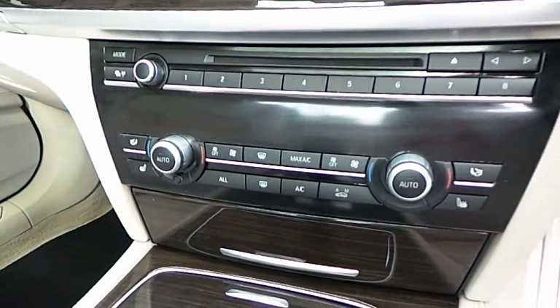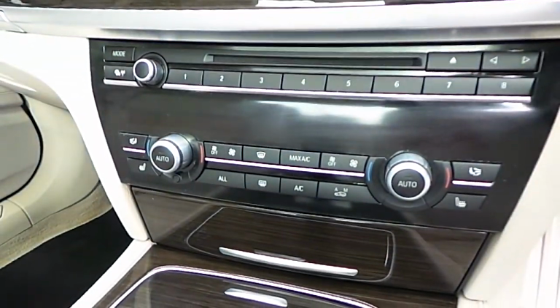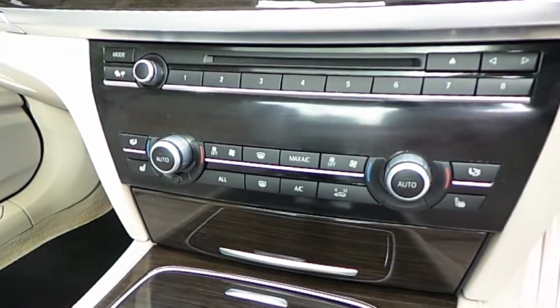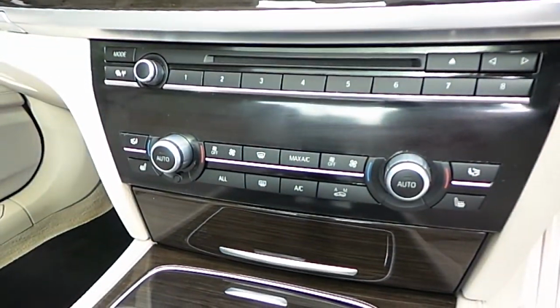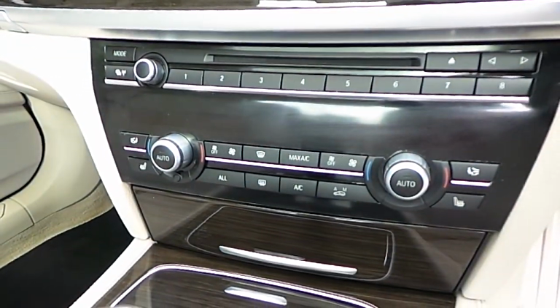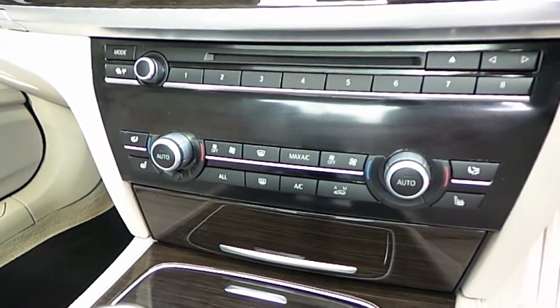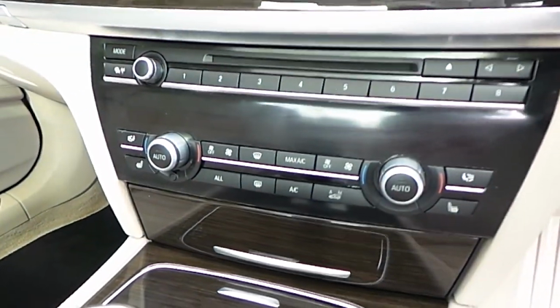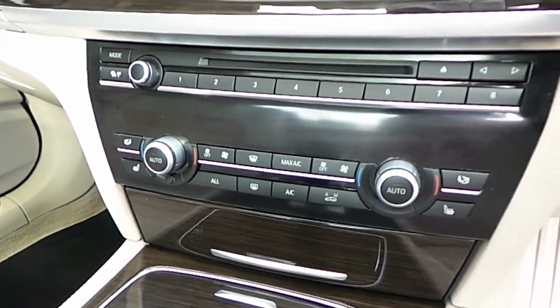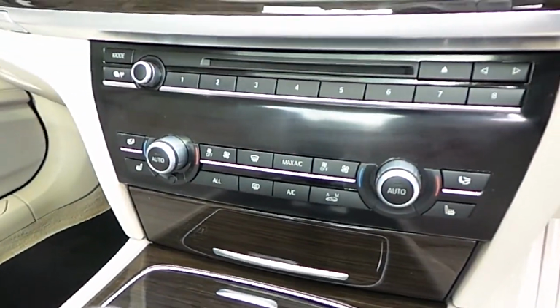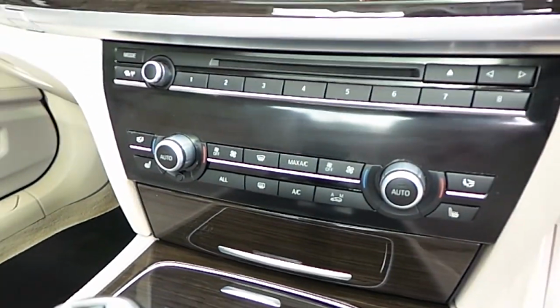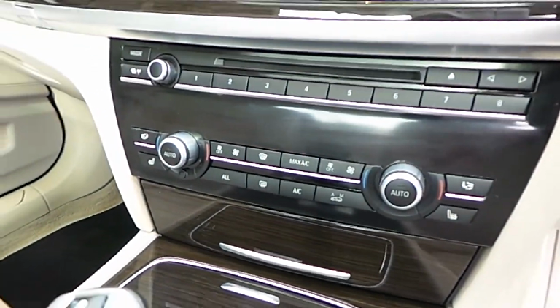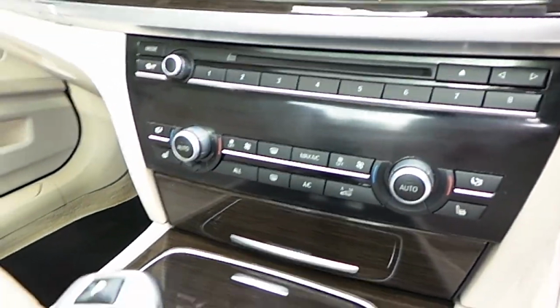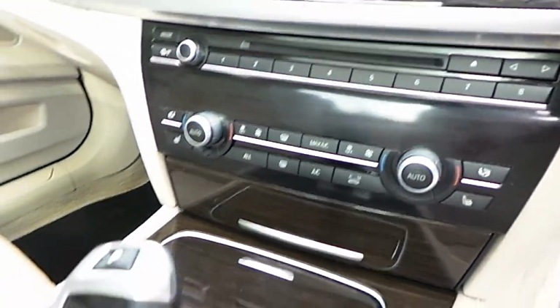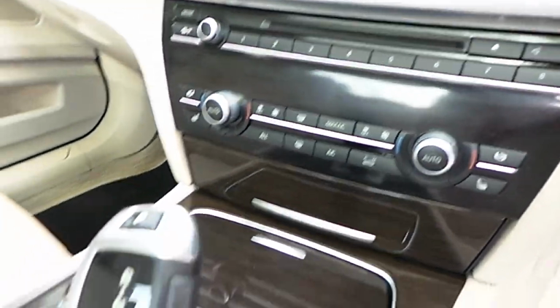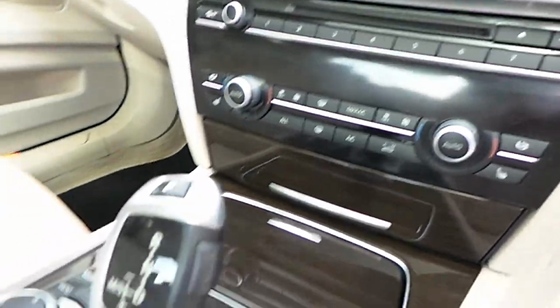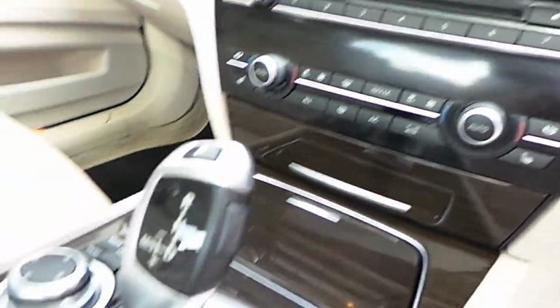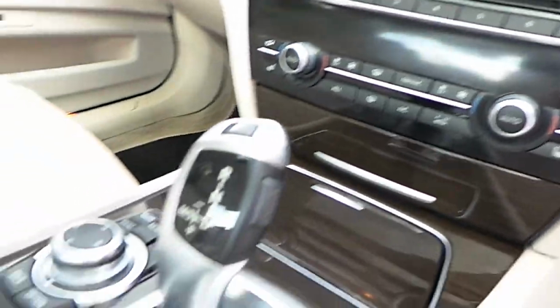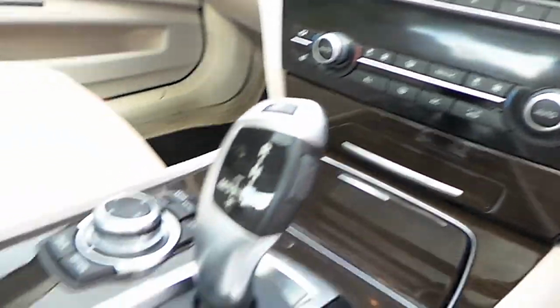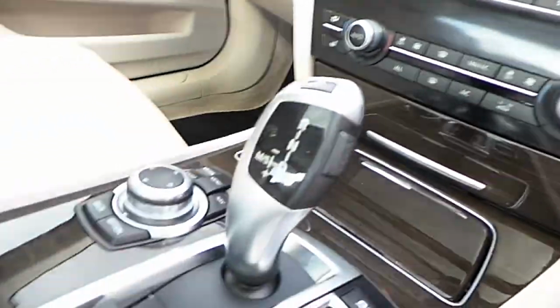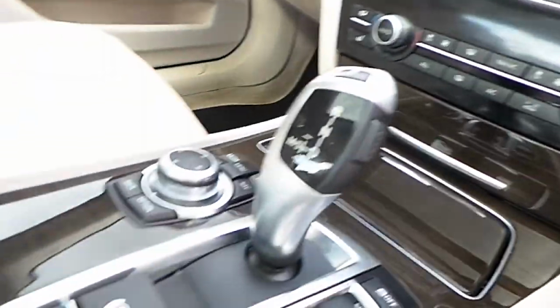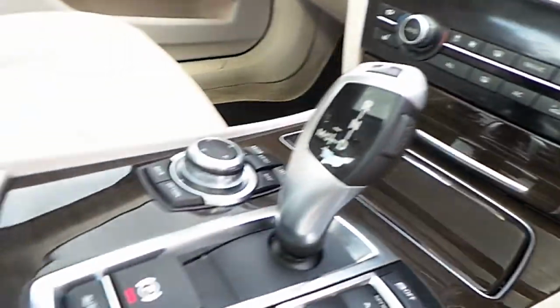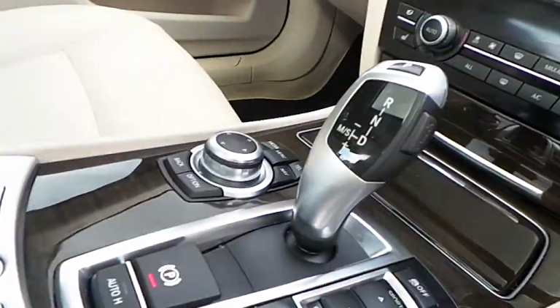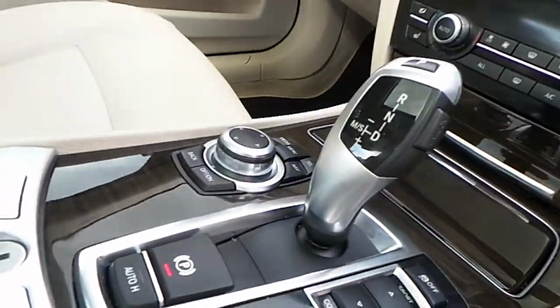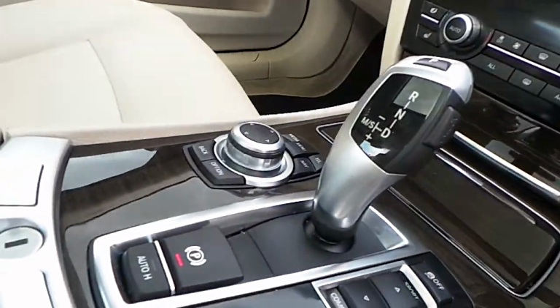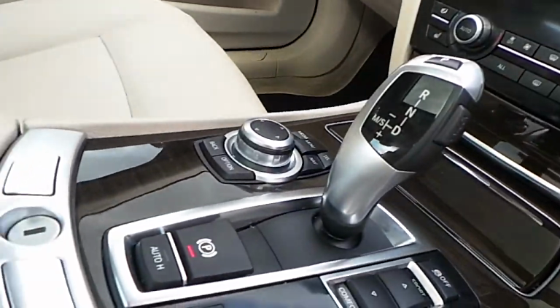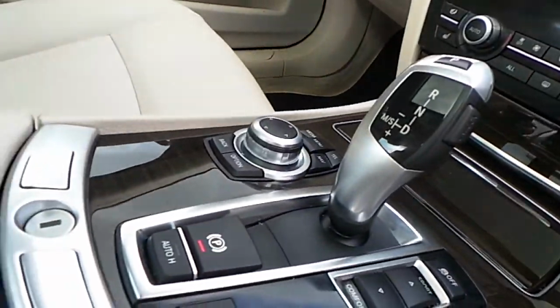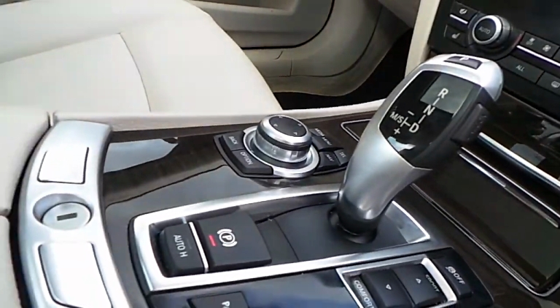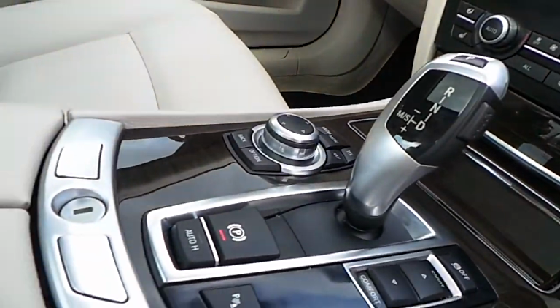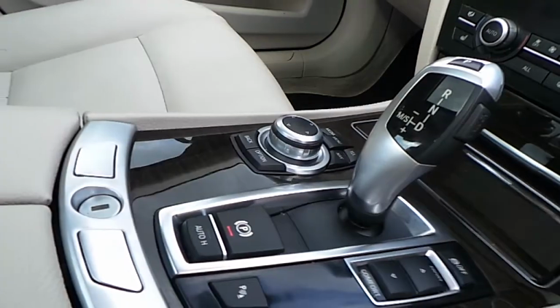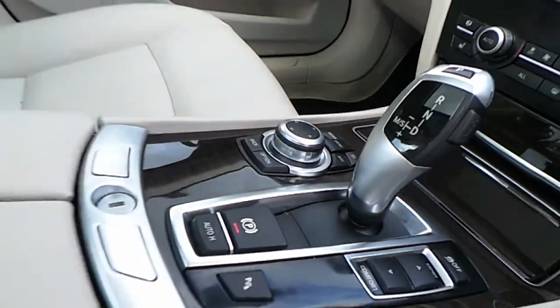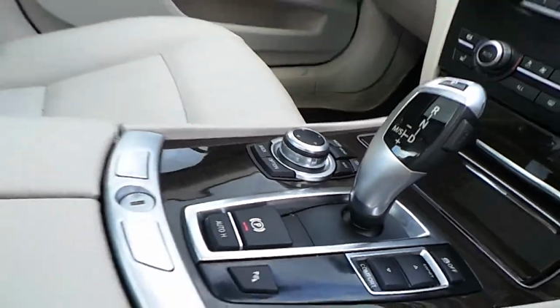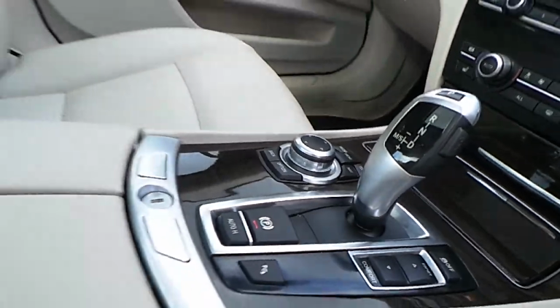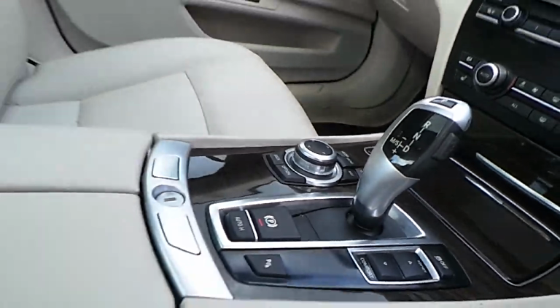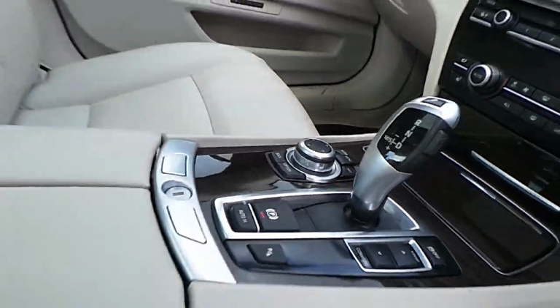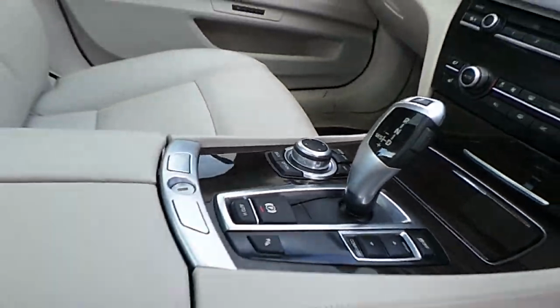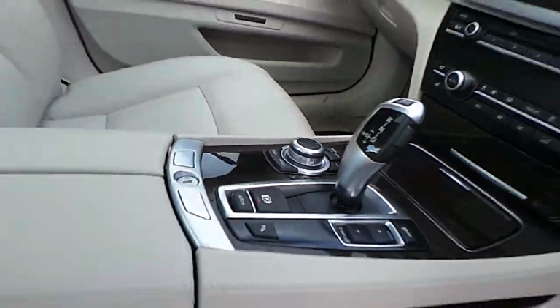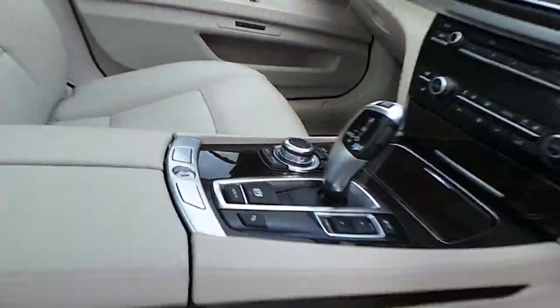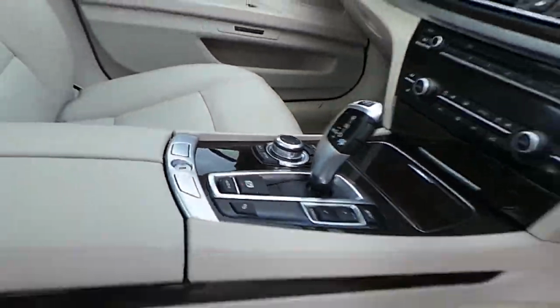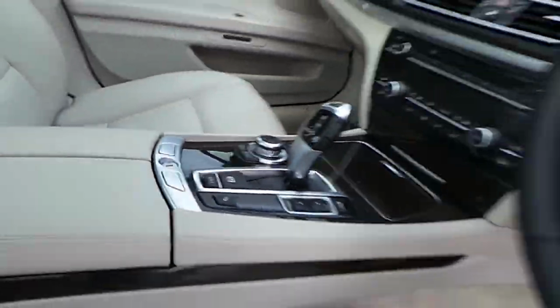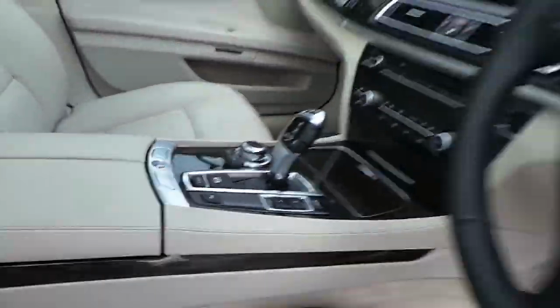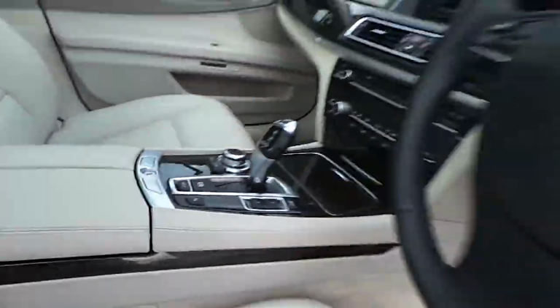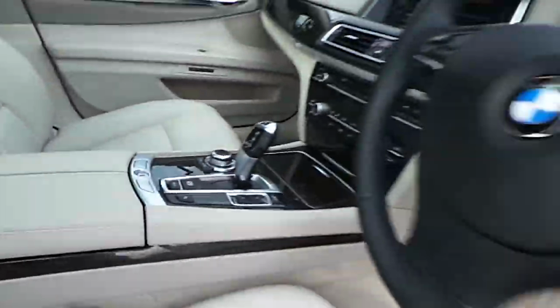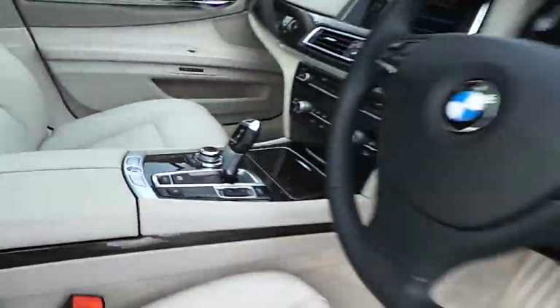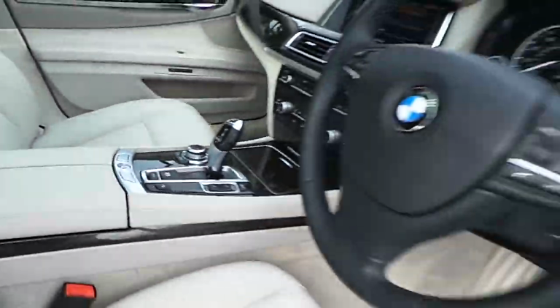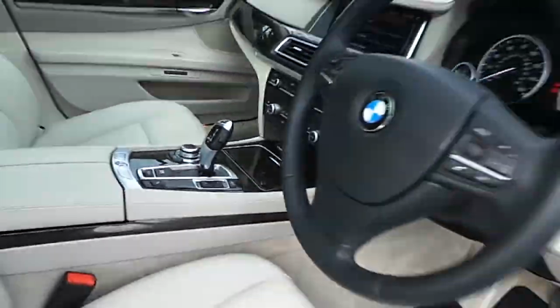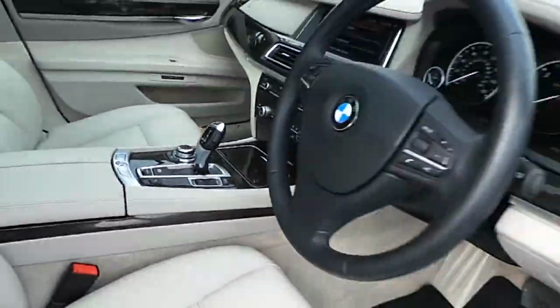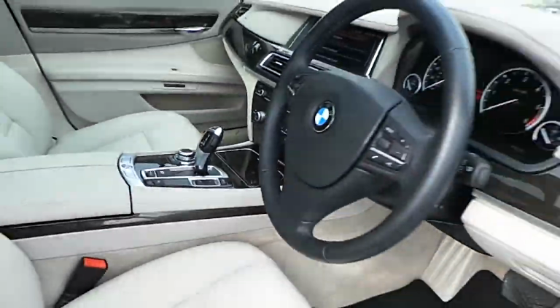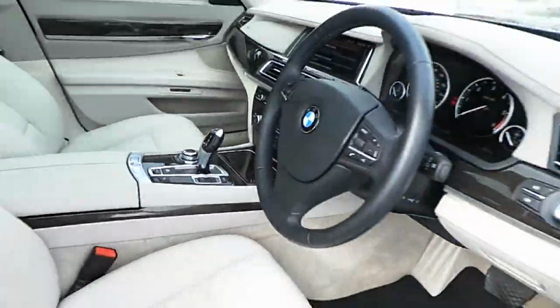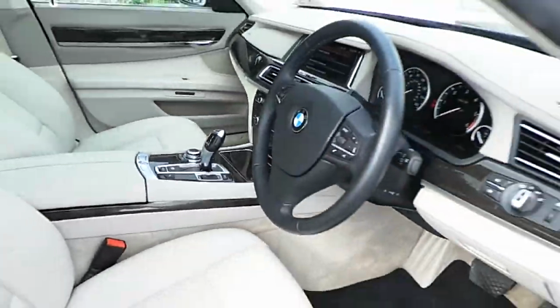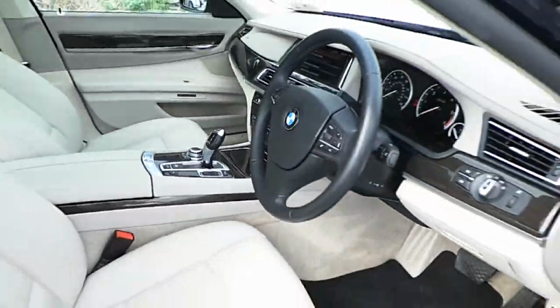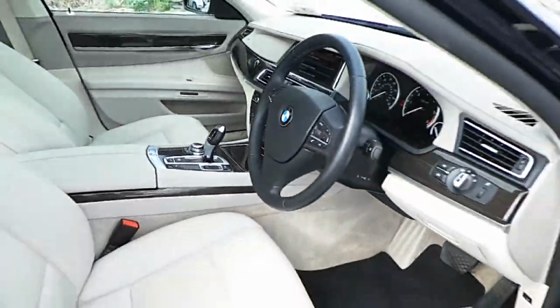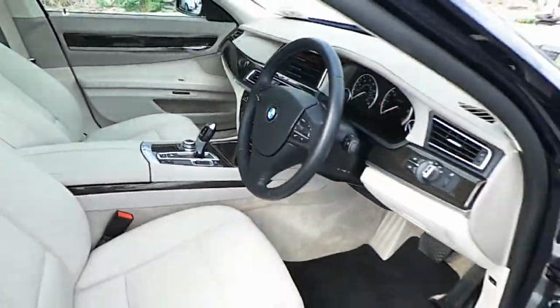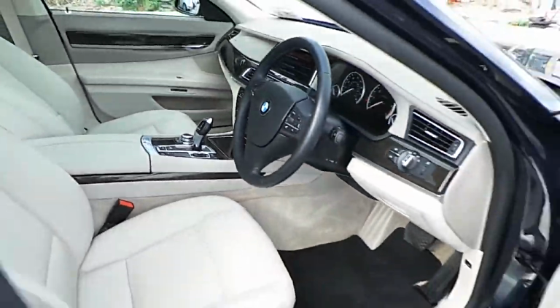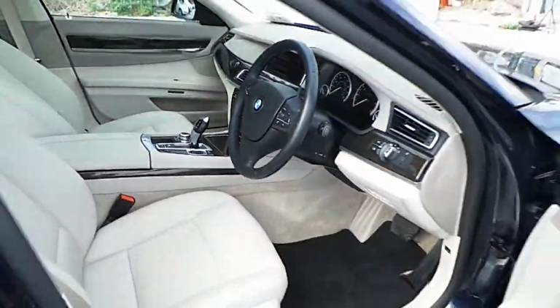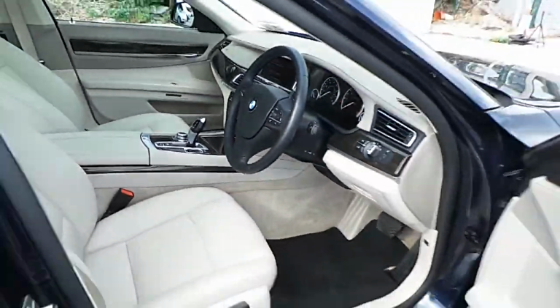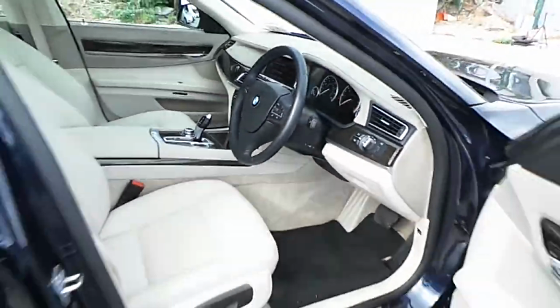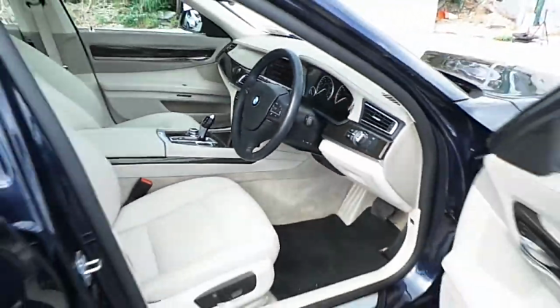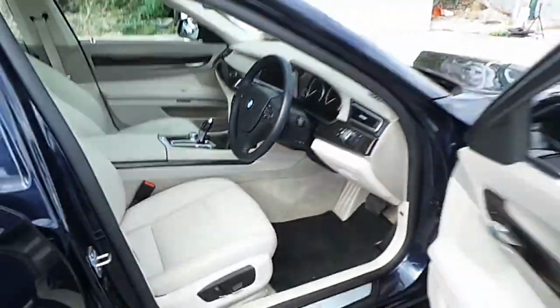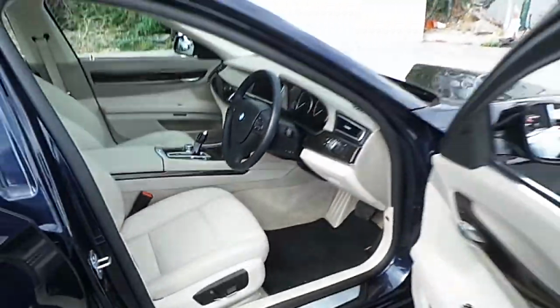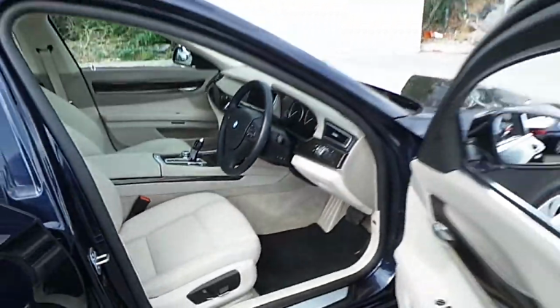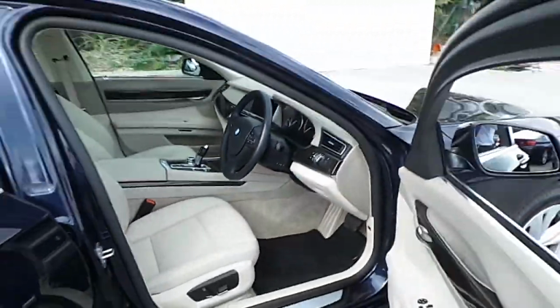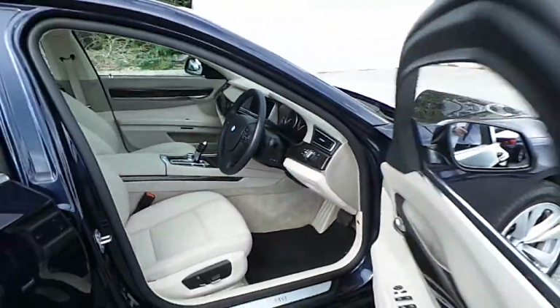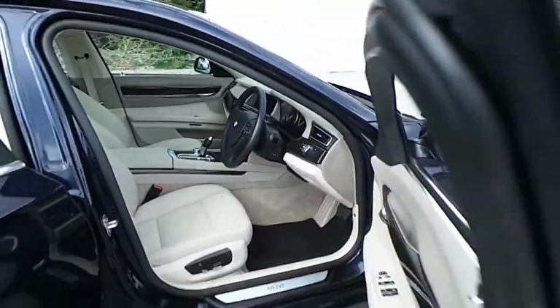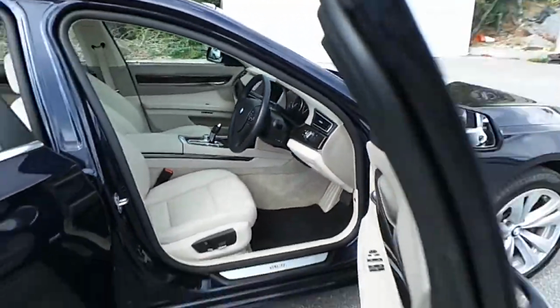Dual climate control, heated leather seats, air conditioning, and automatic transmission. Thank you for watching our video.